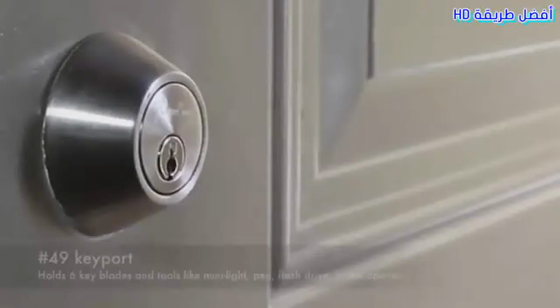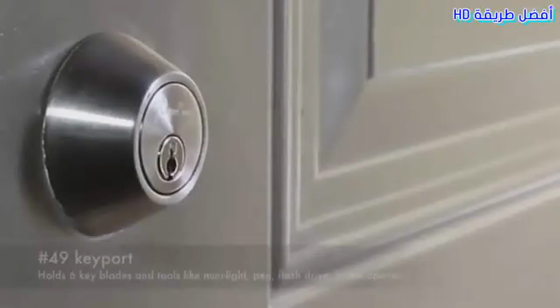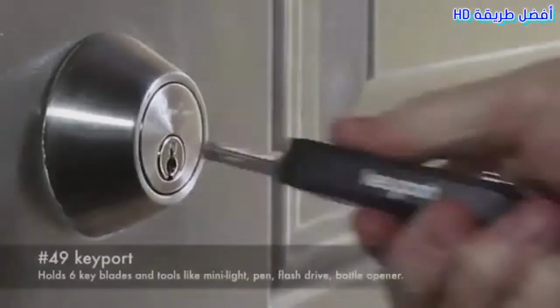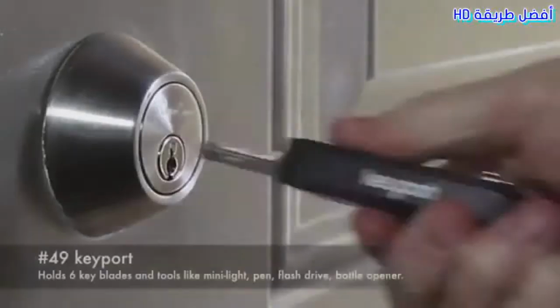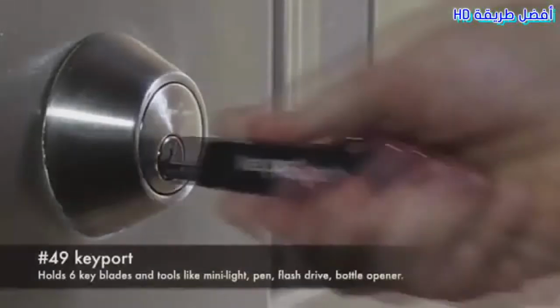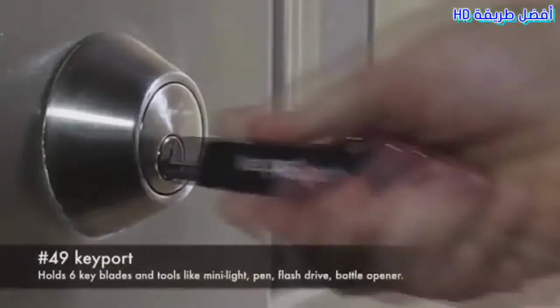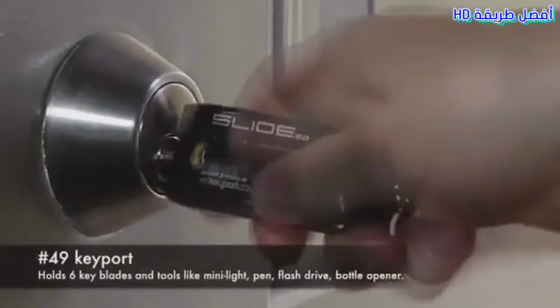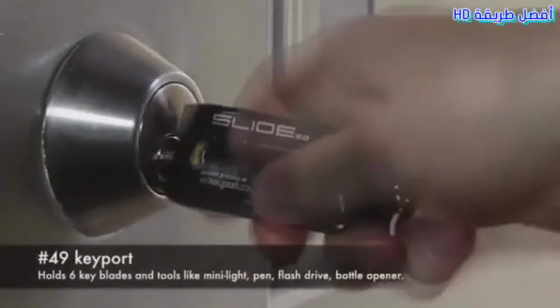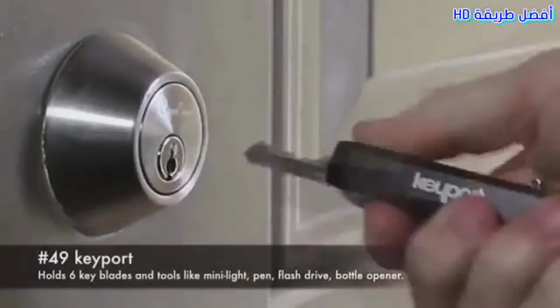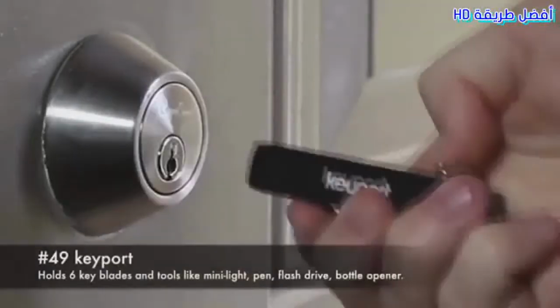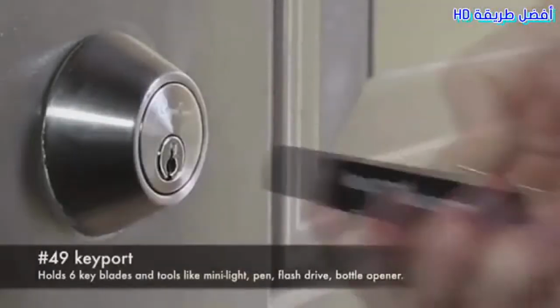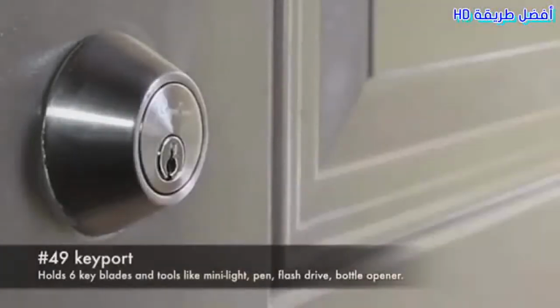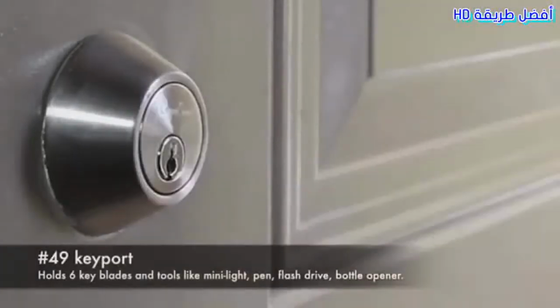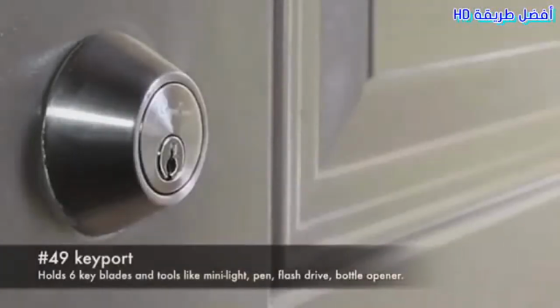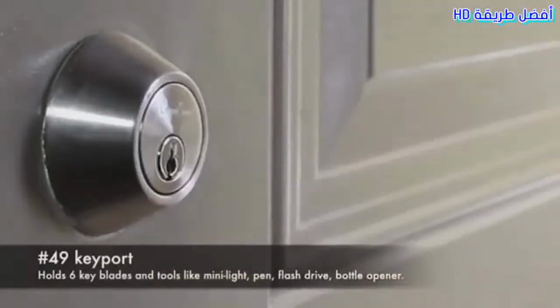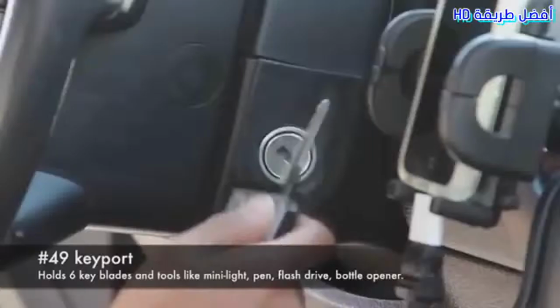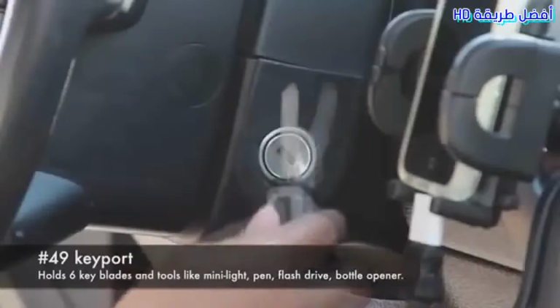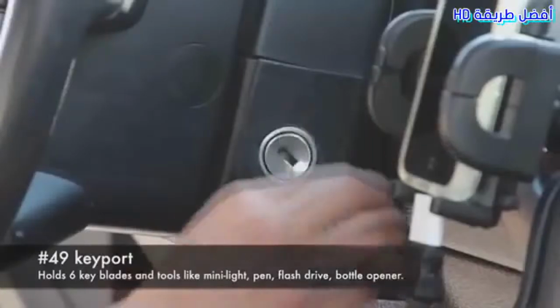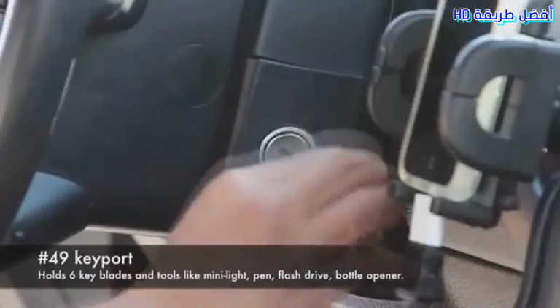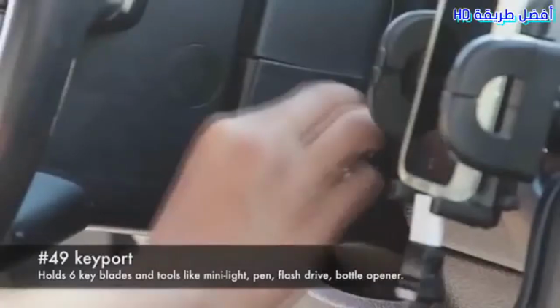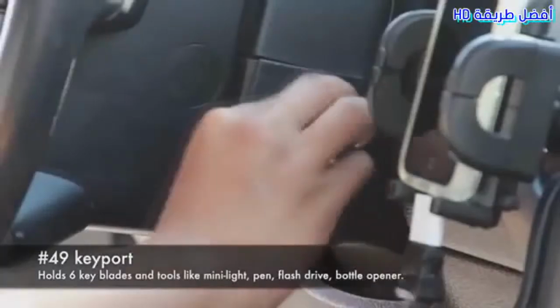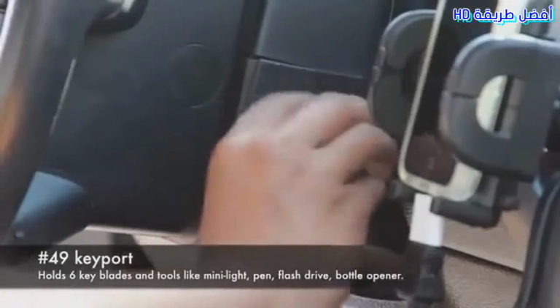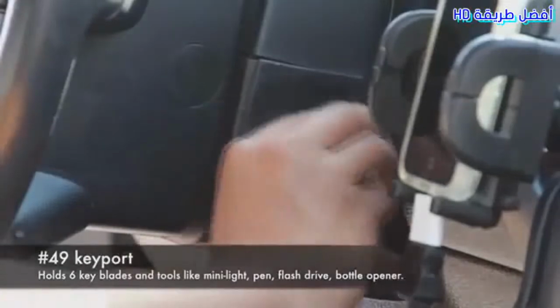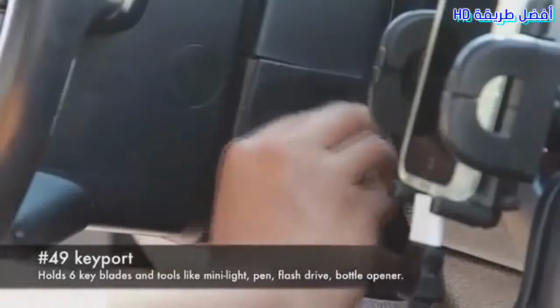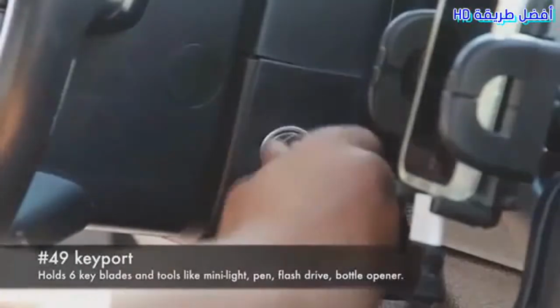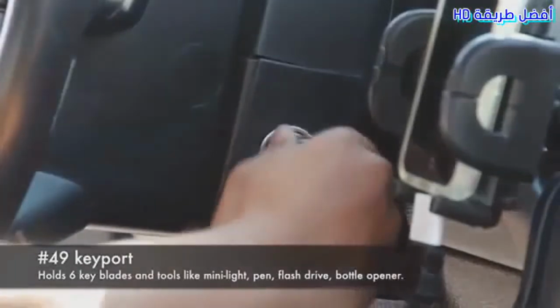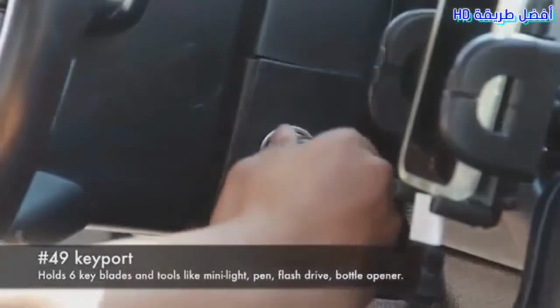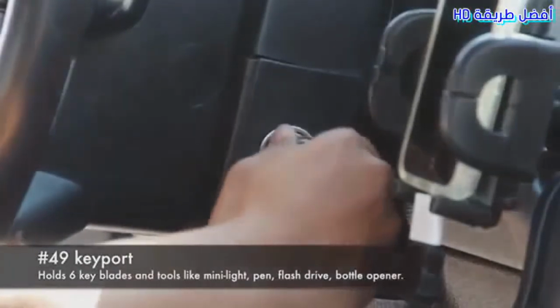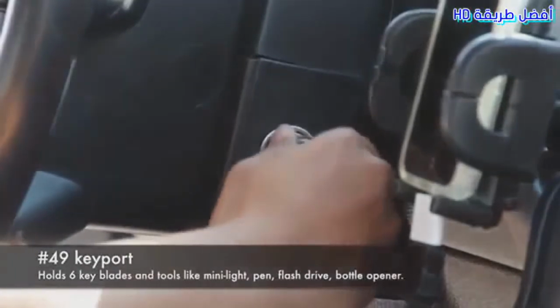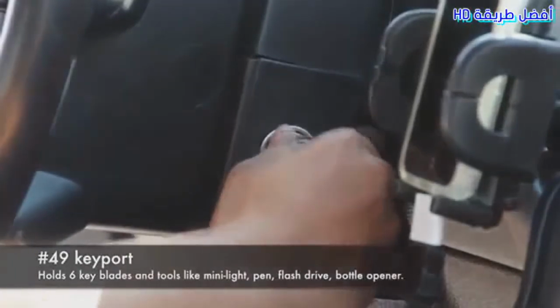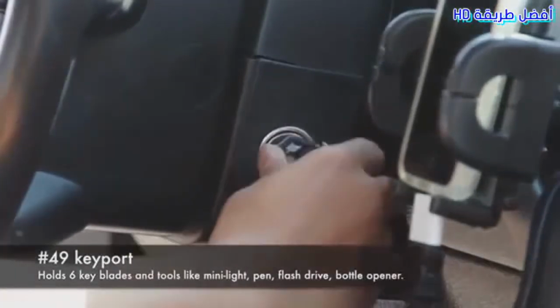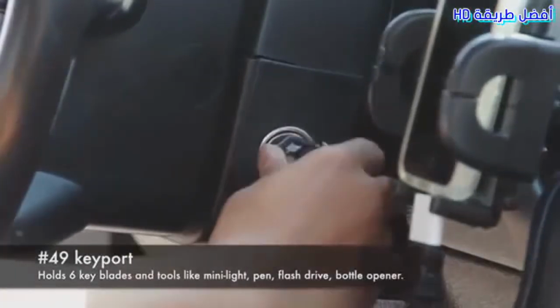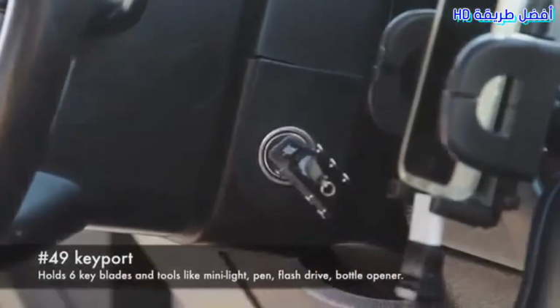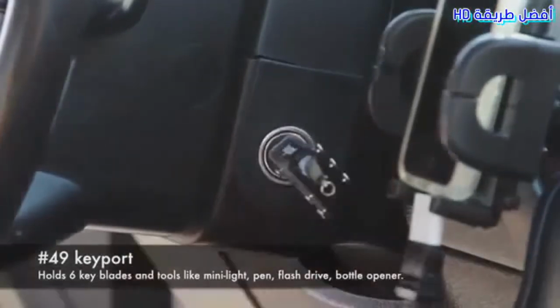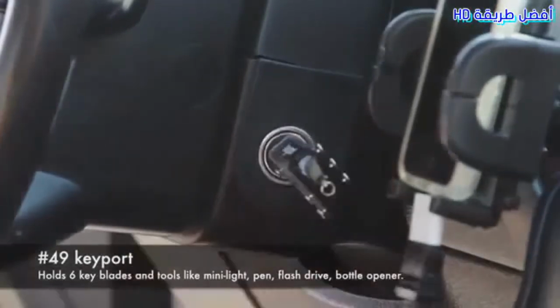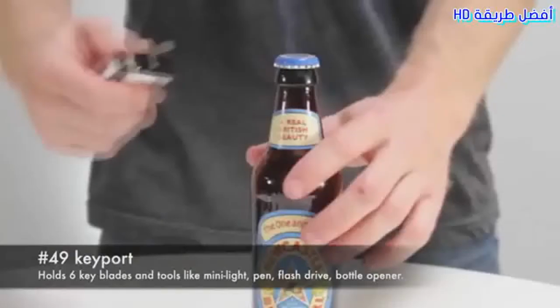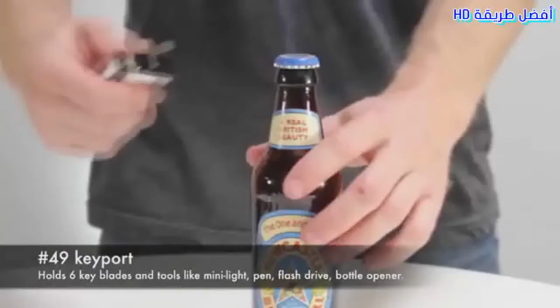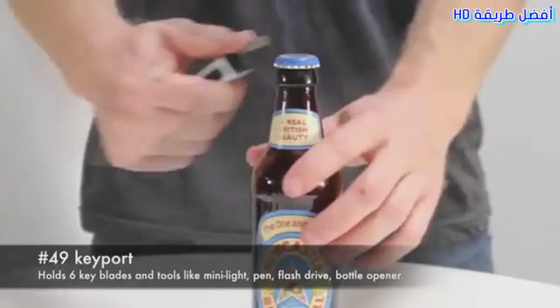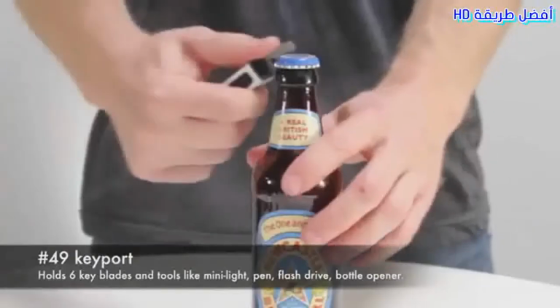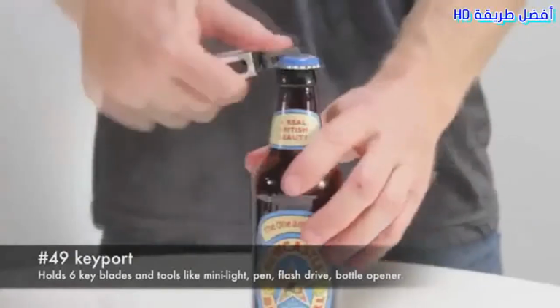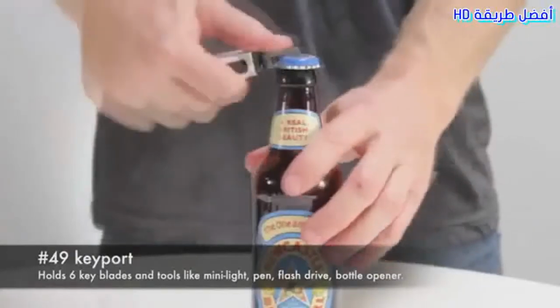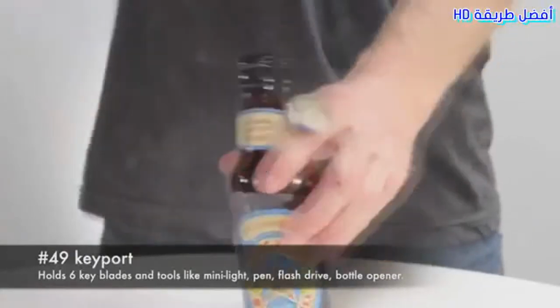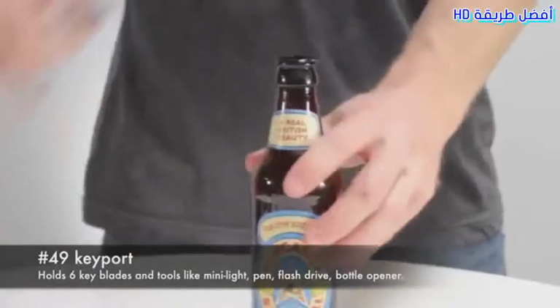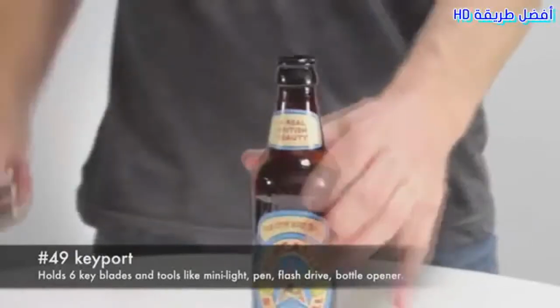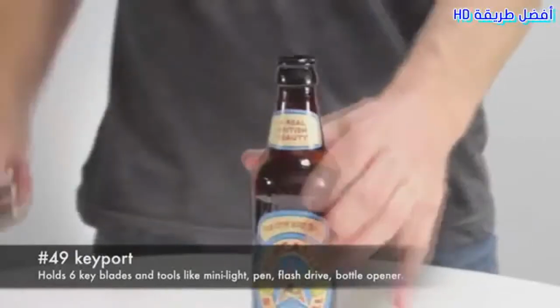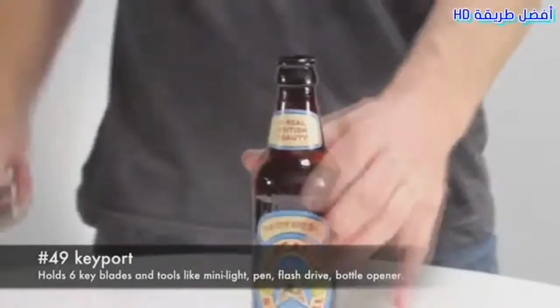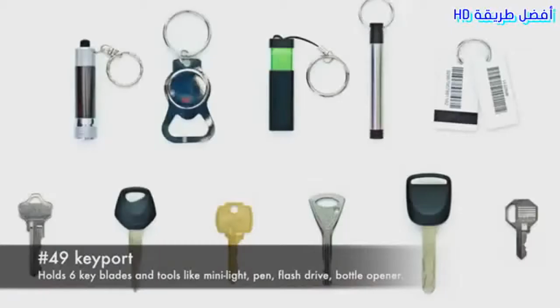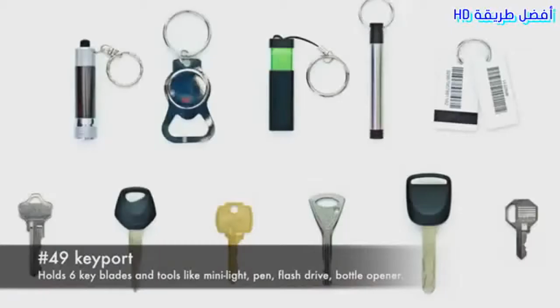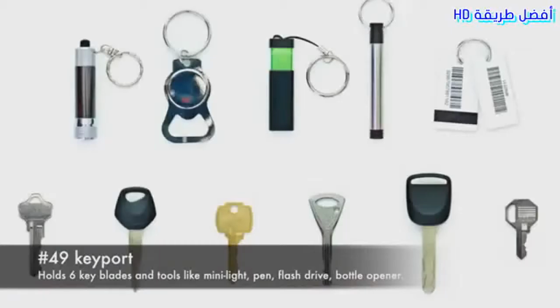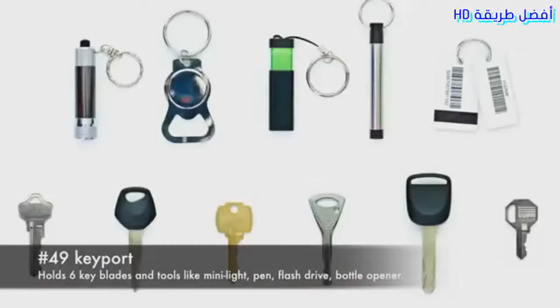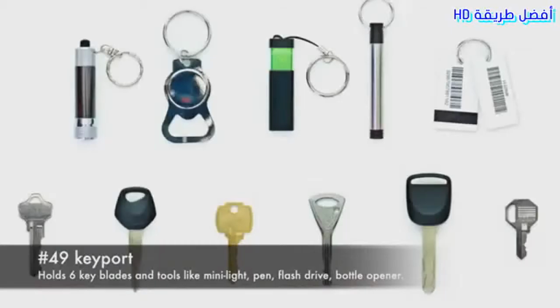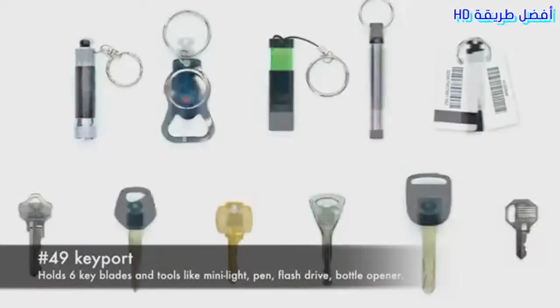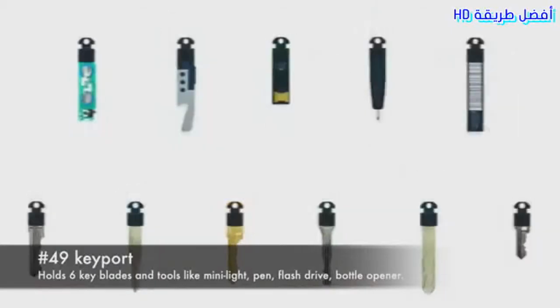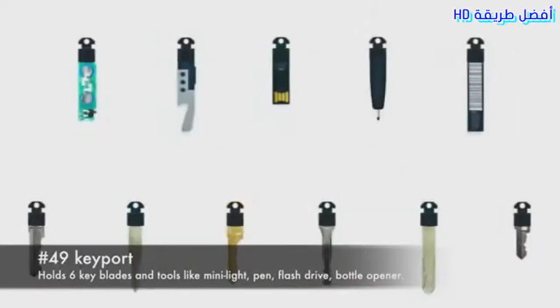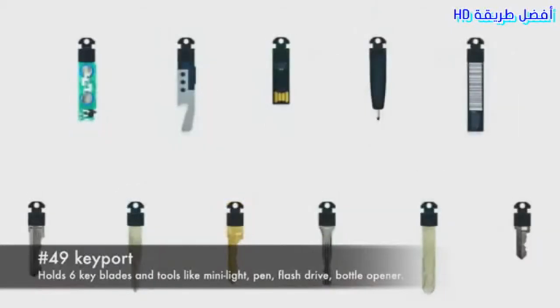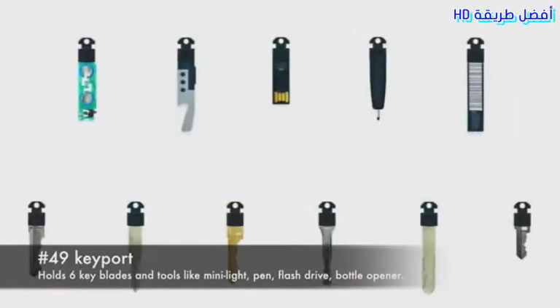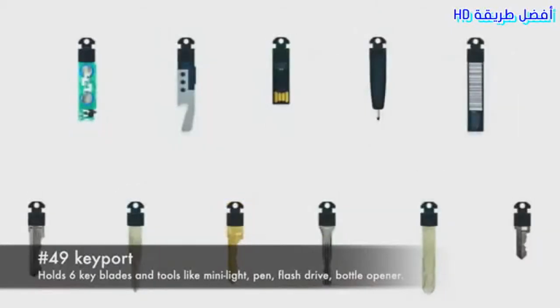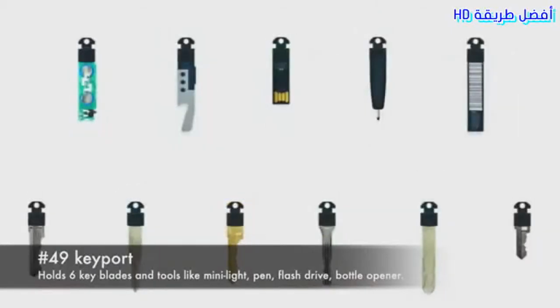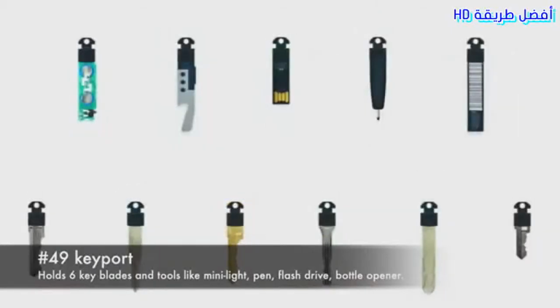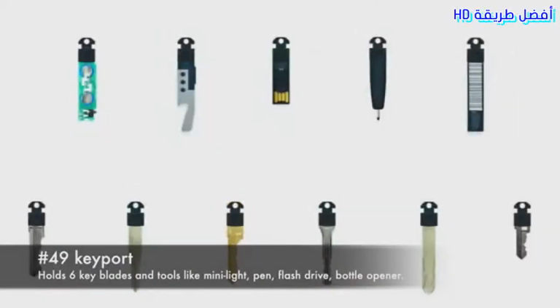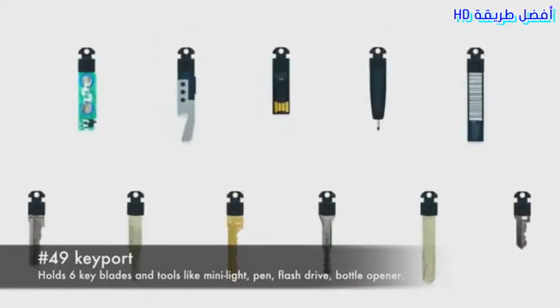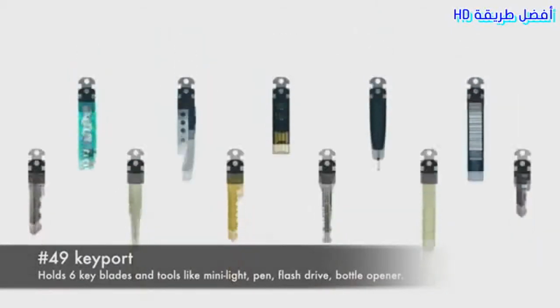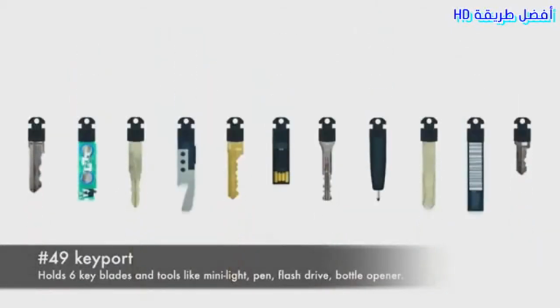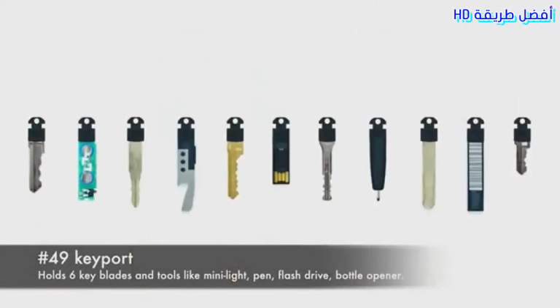Number 49: Keyport. Holds 6 key blades and tools like a mini light, pen, flash drive, and bottle opener.